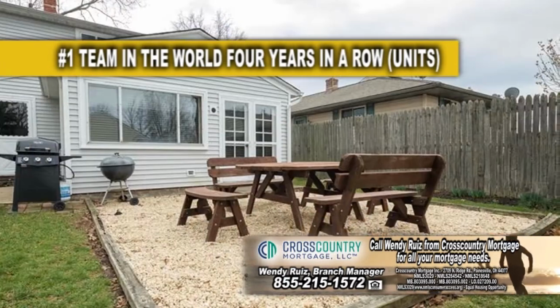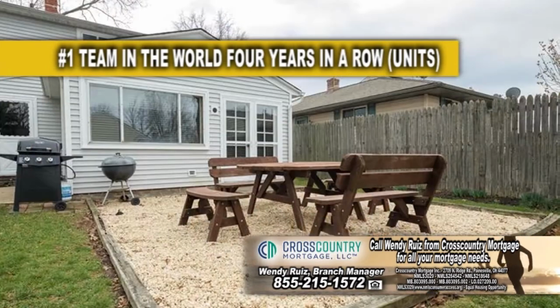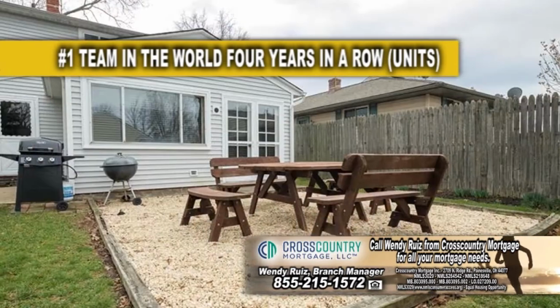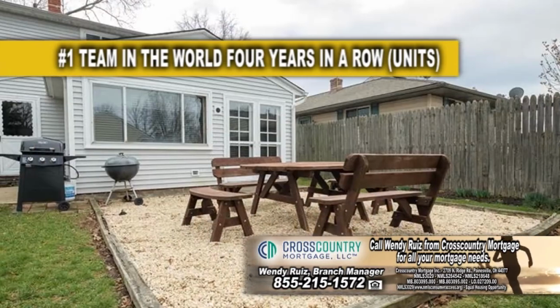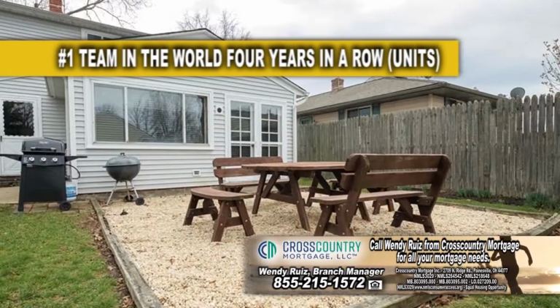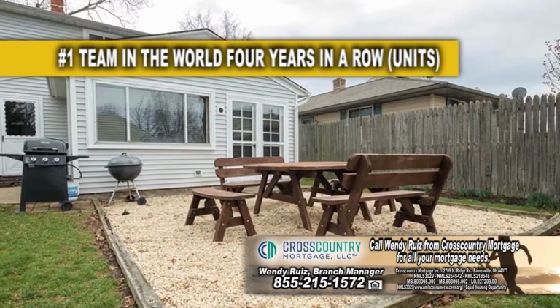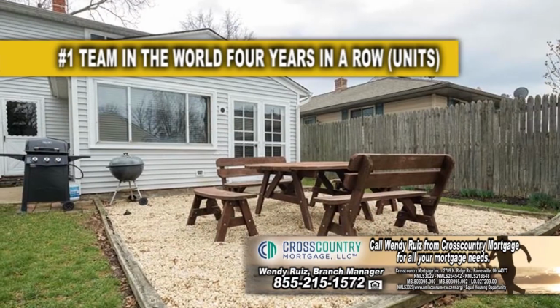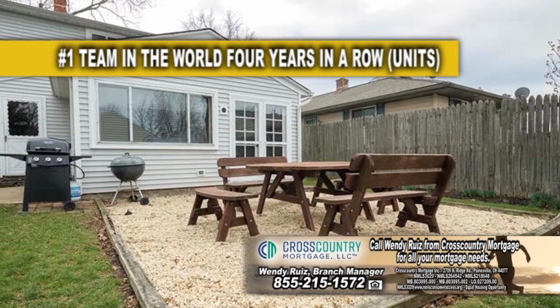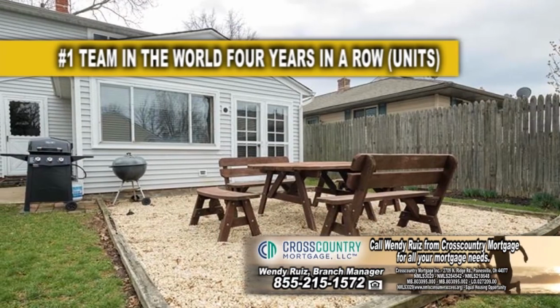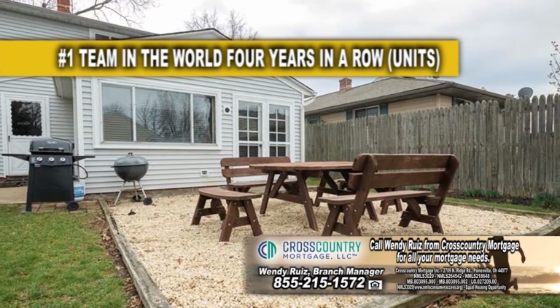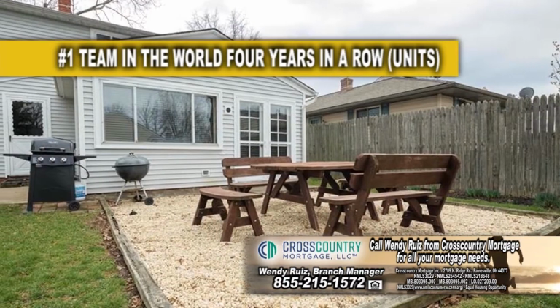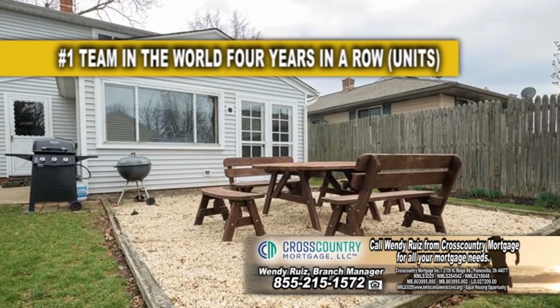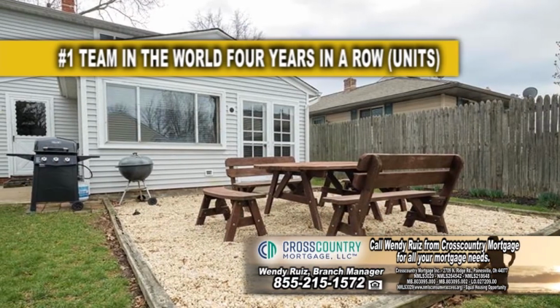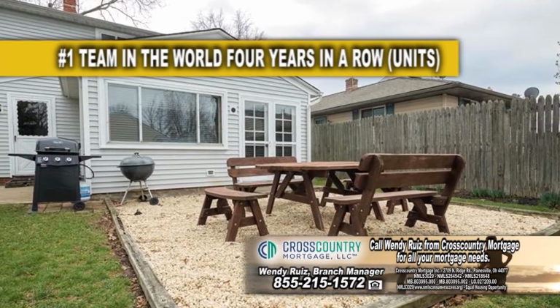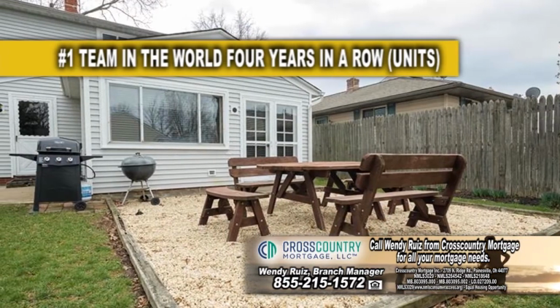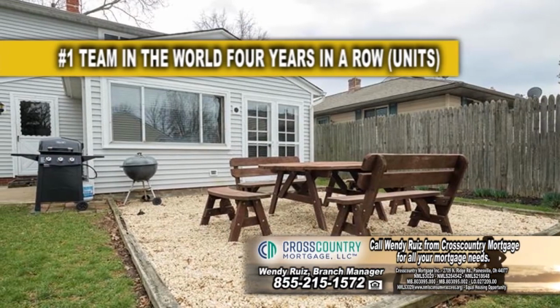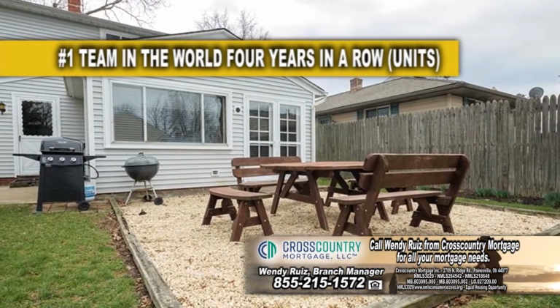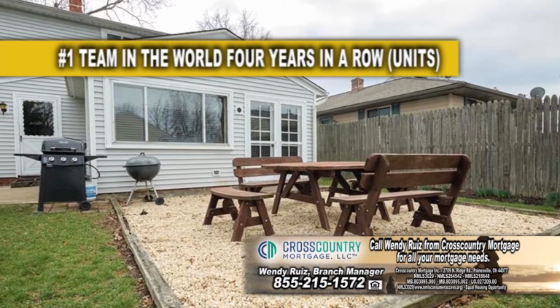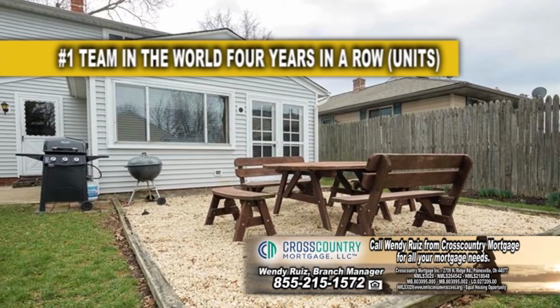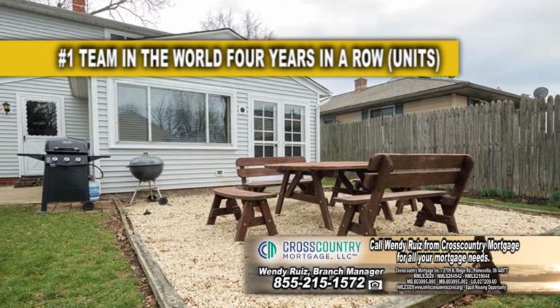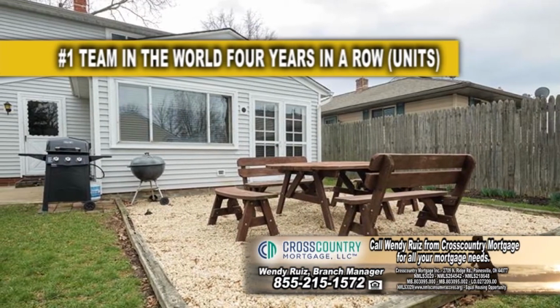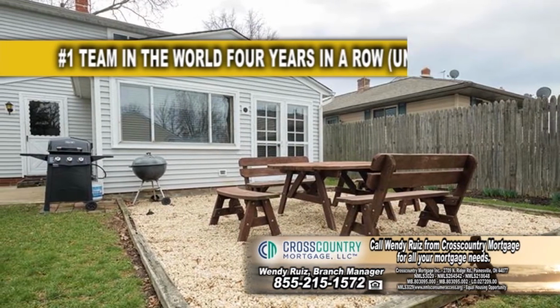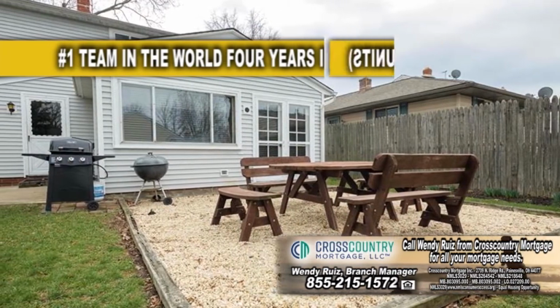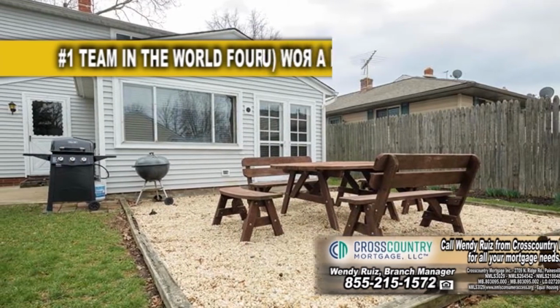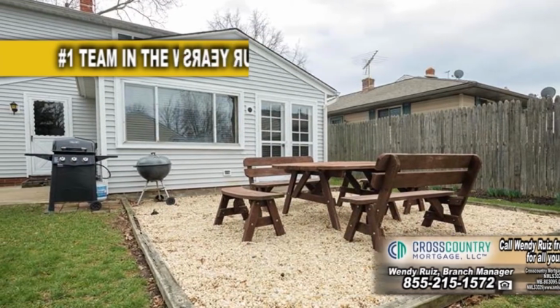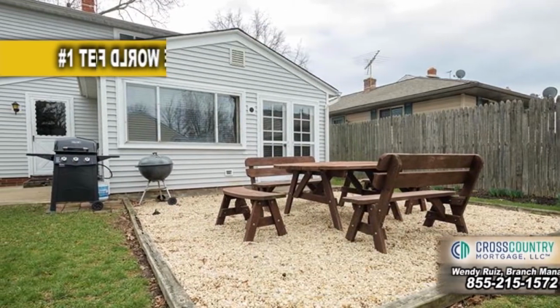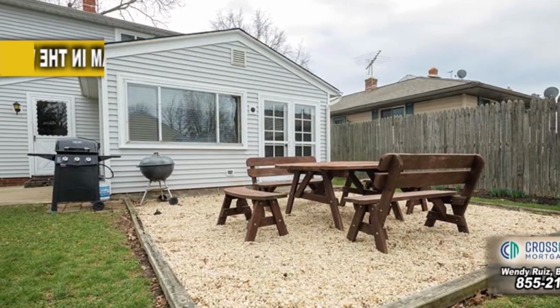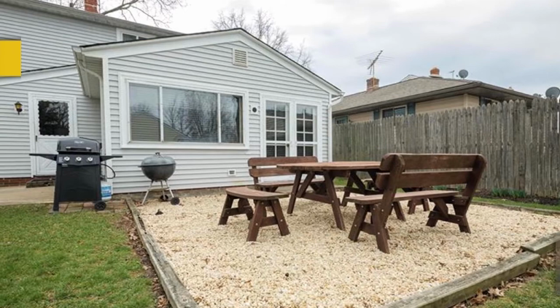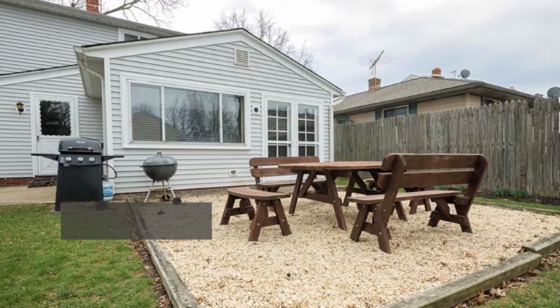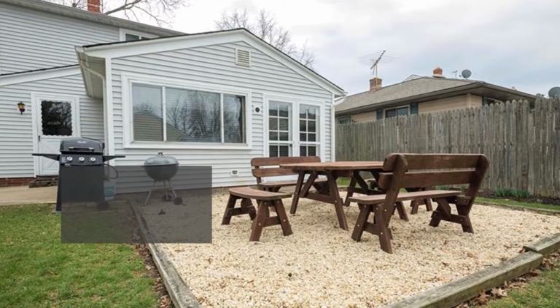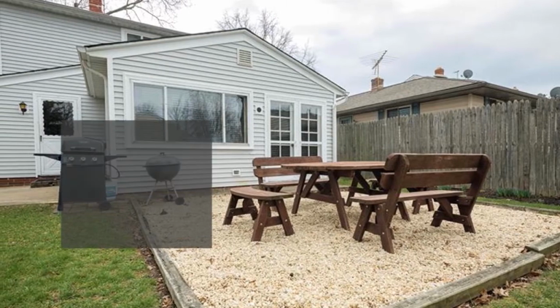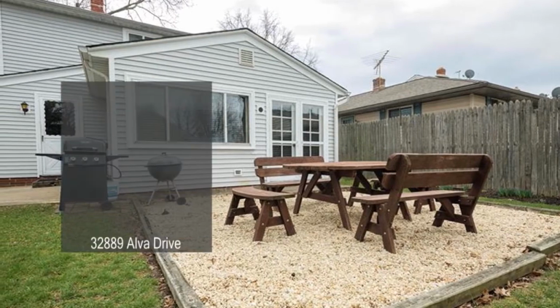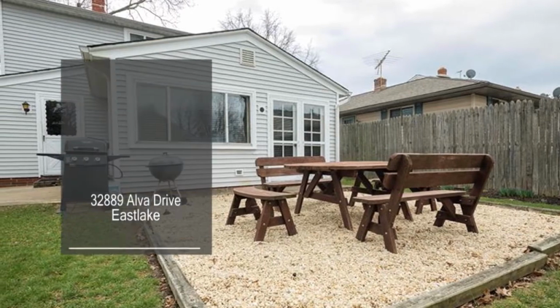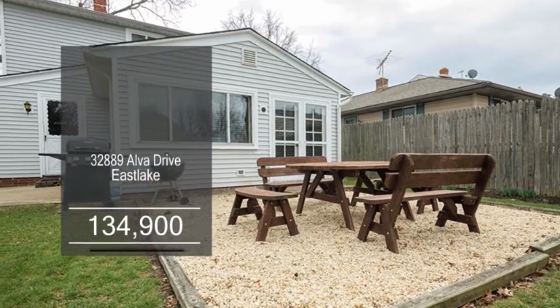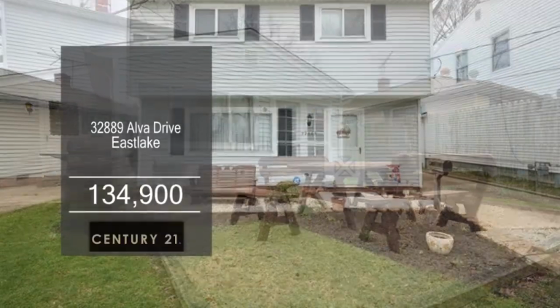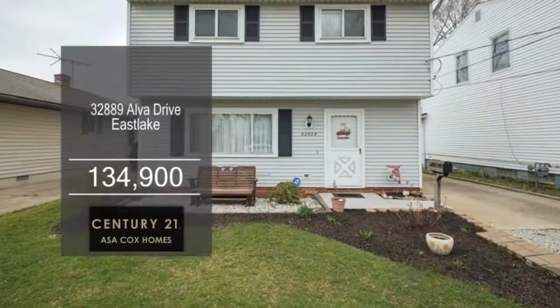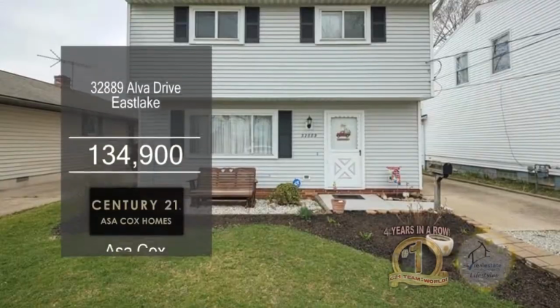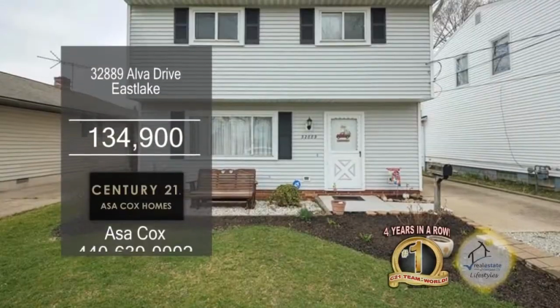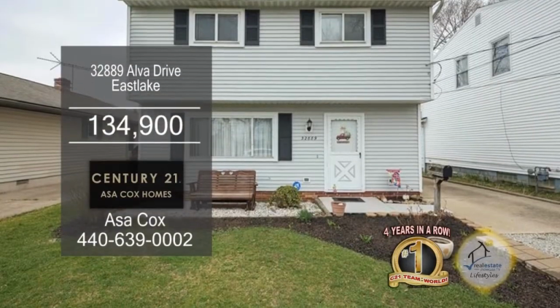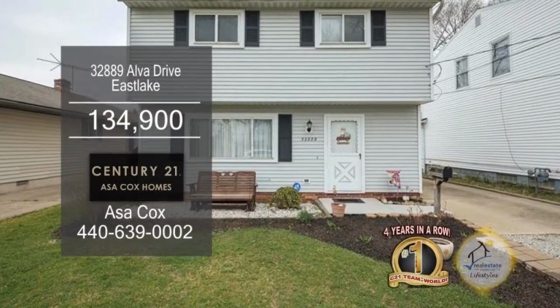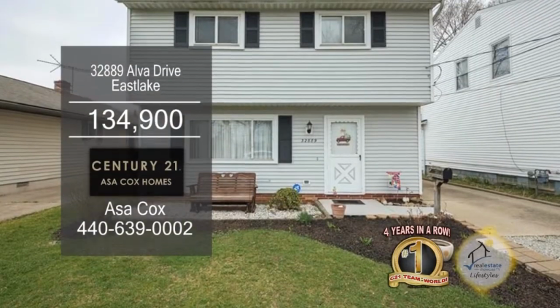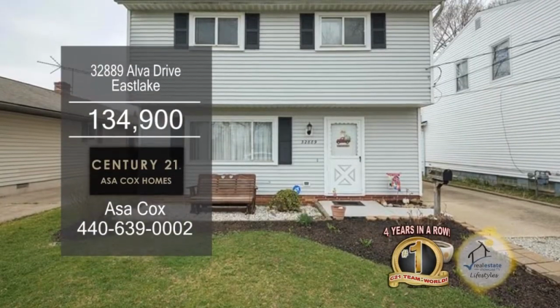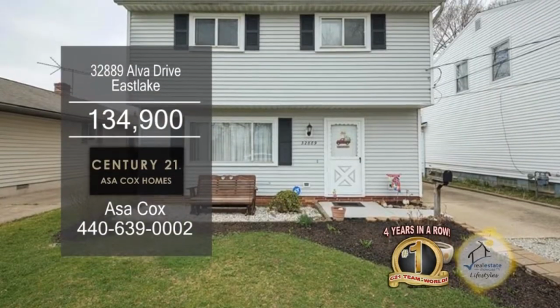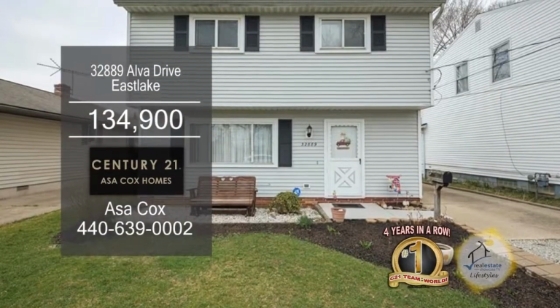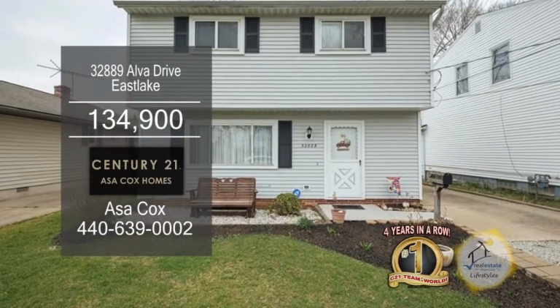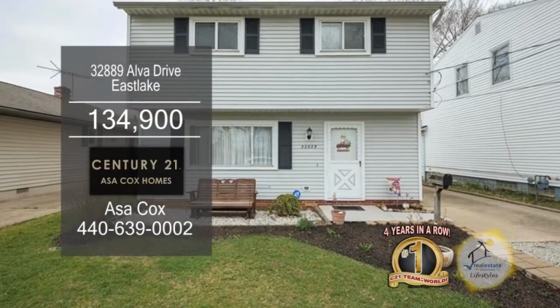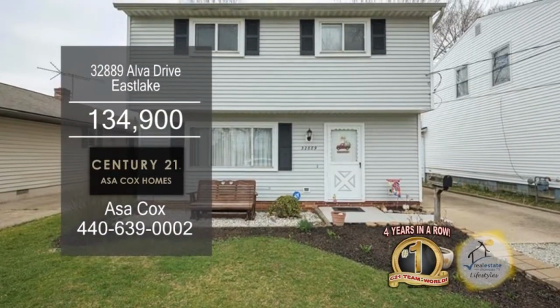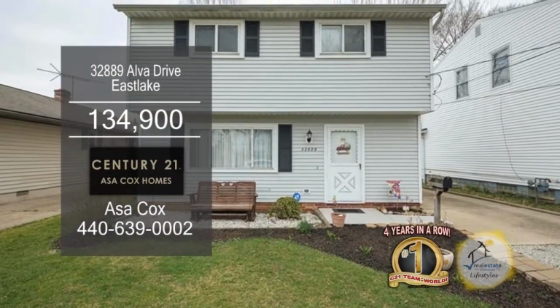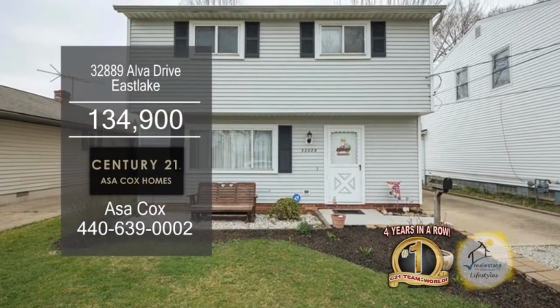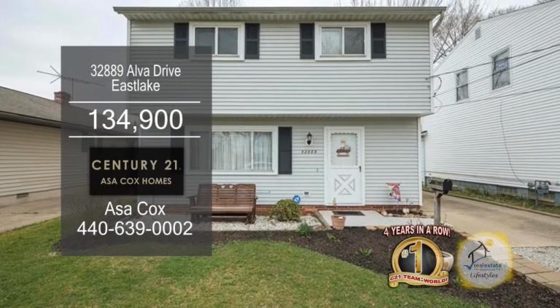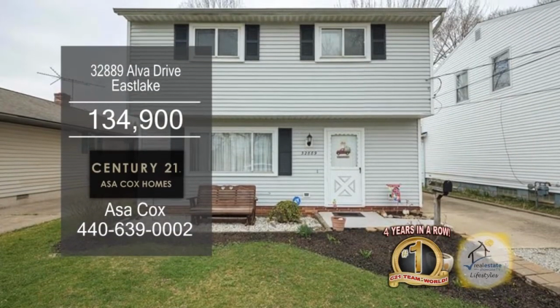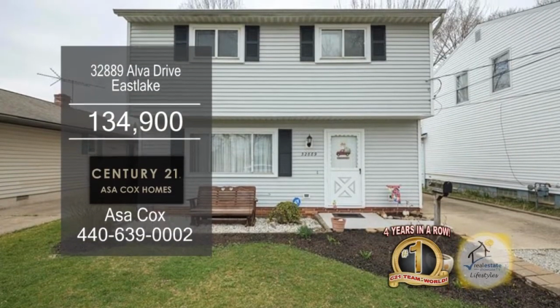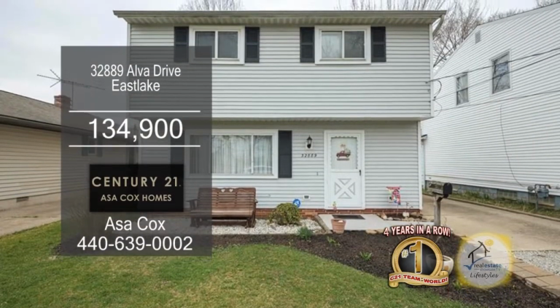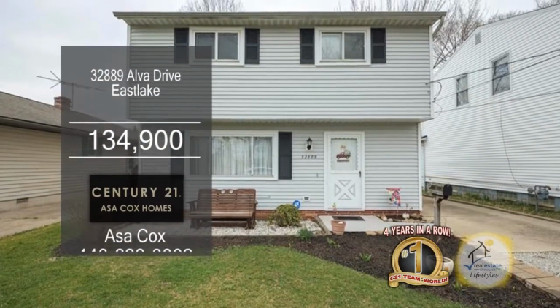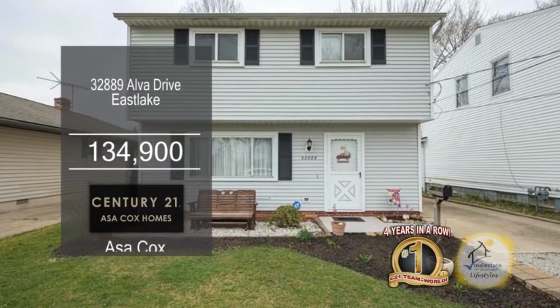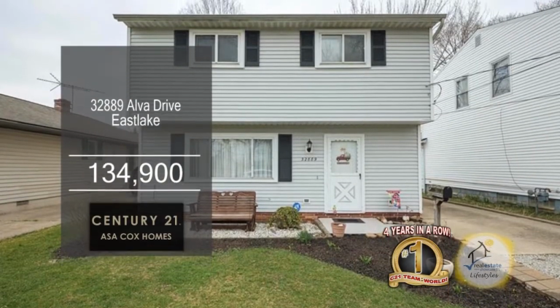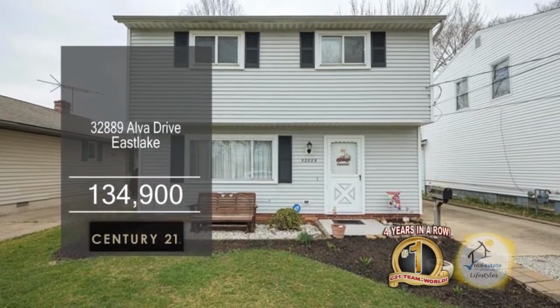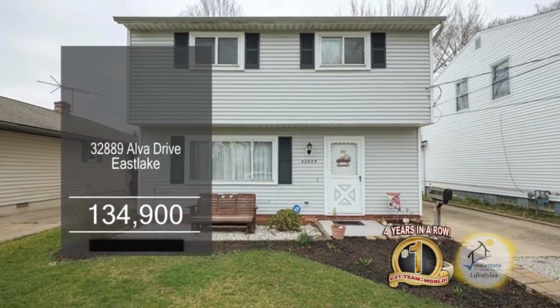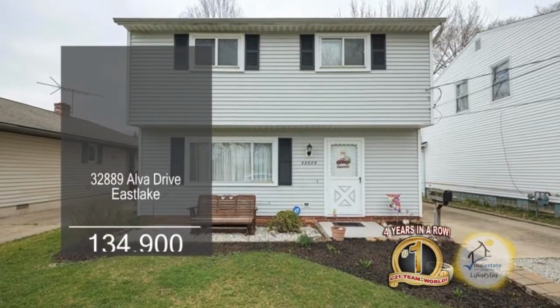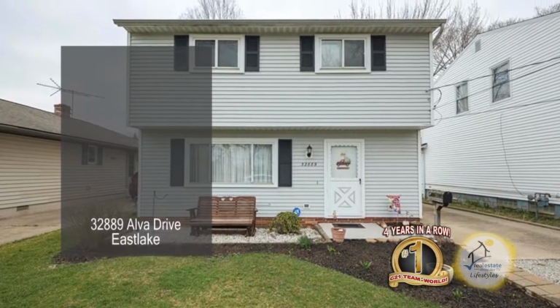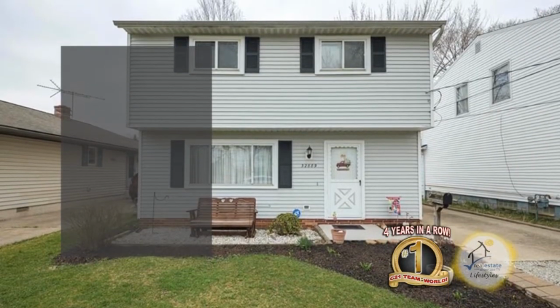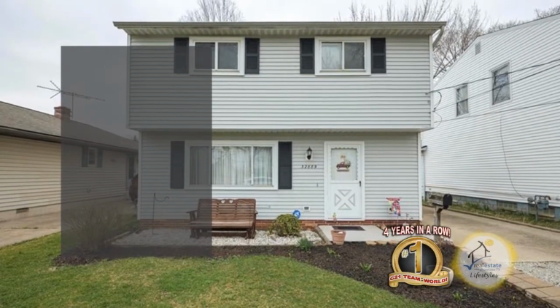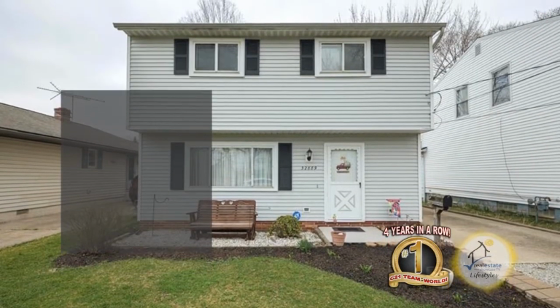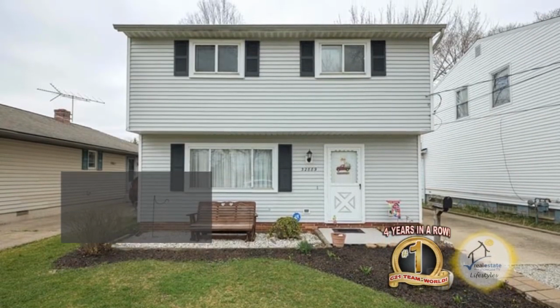The backyard is spacious and great for the kids or pets to play. This home is close to shopping, dining, and freeway access.